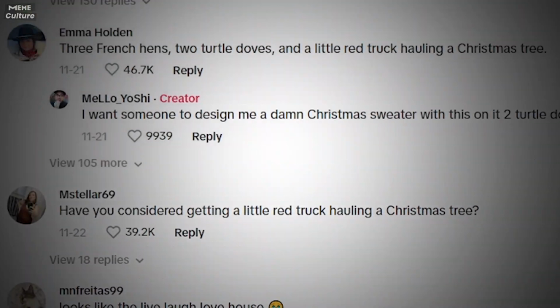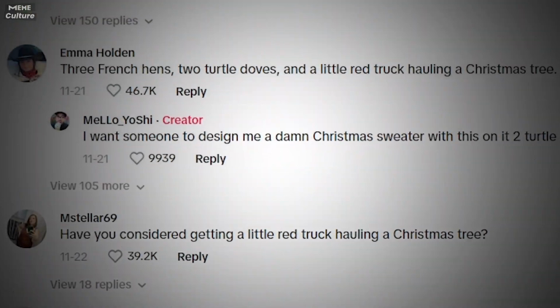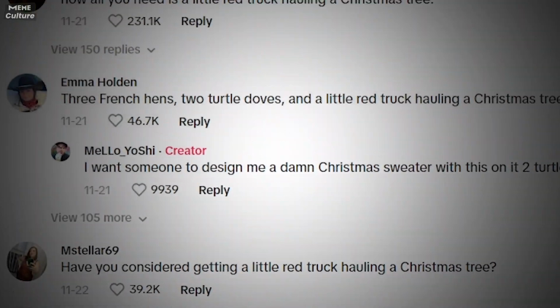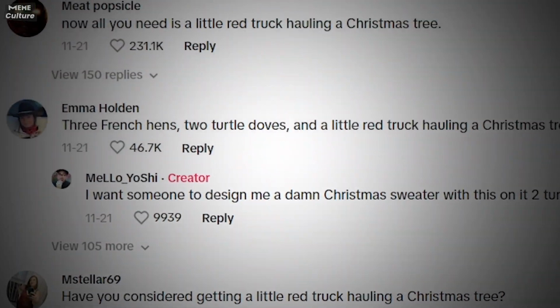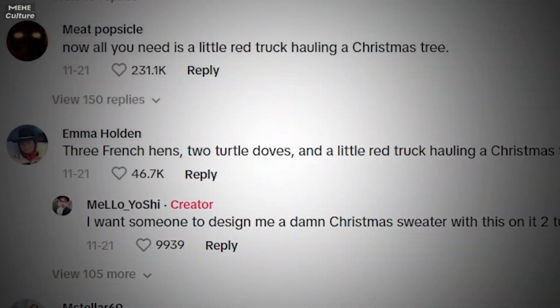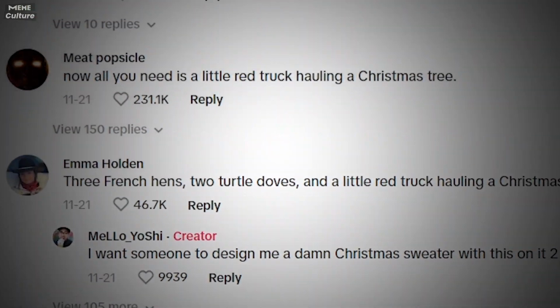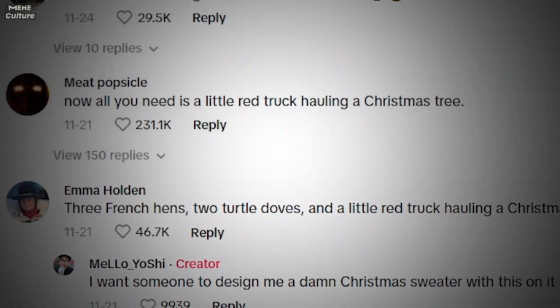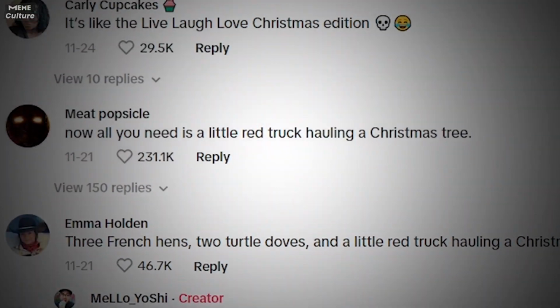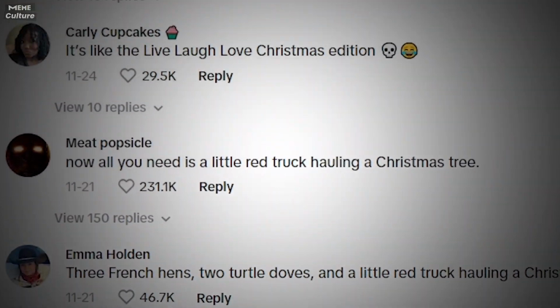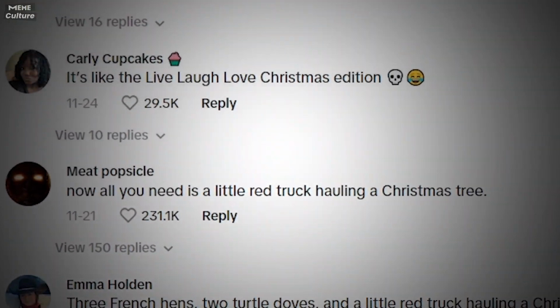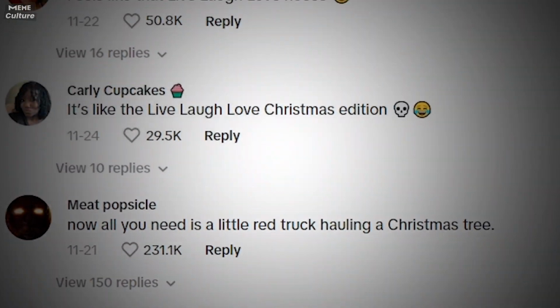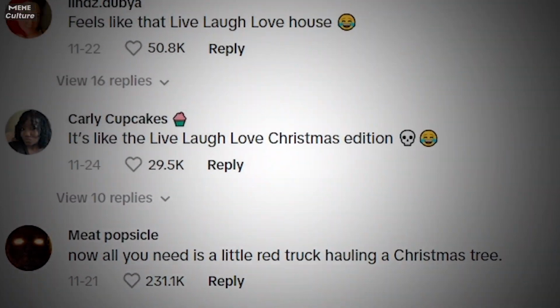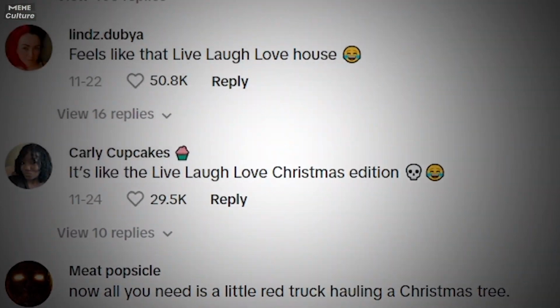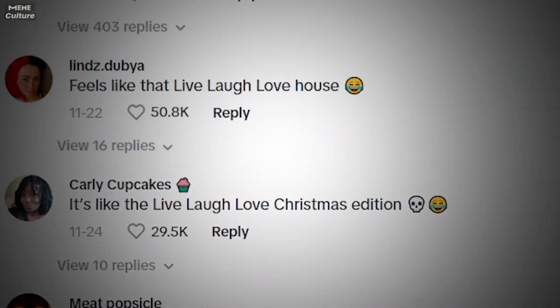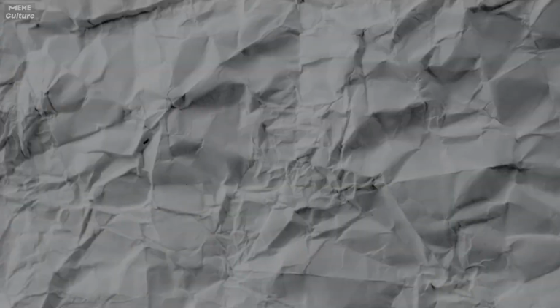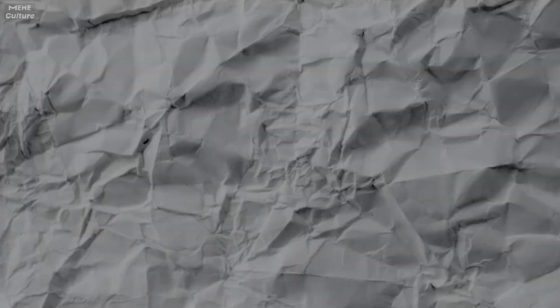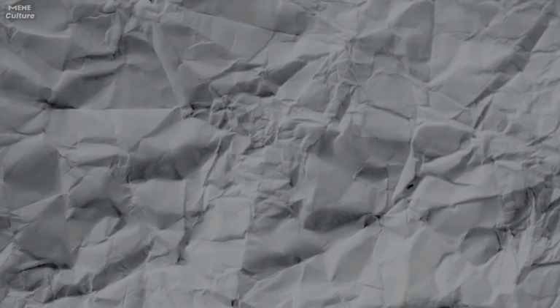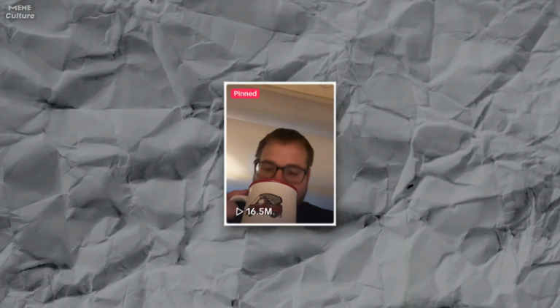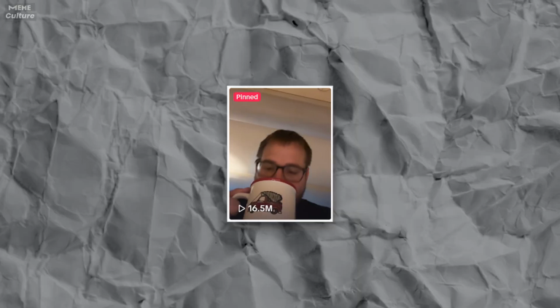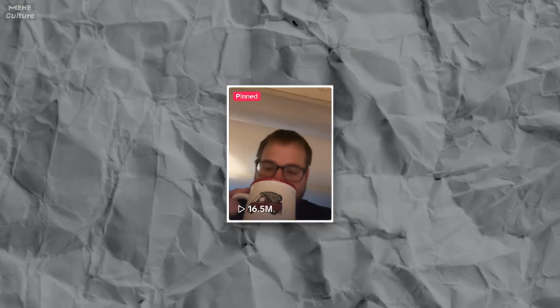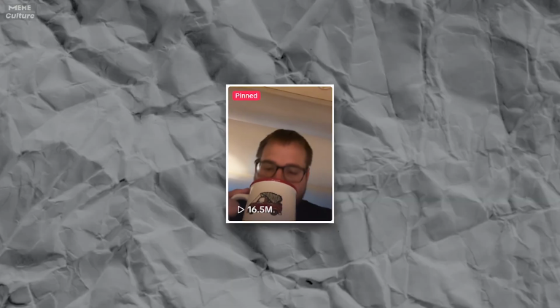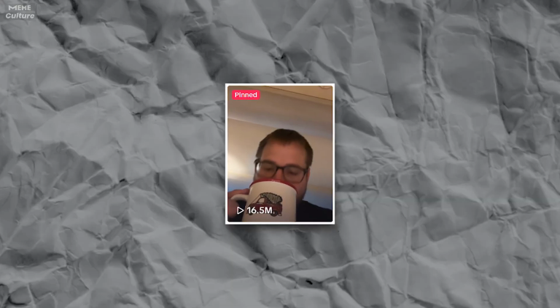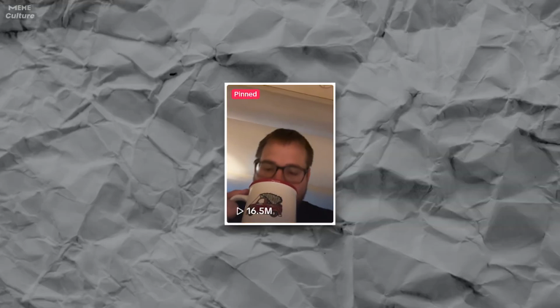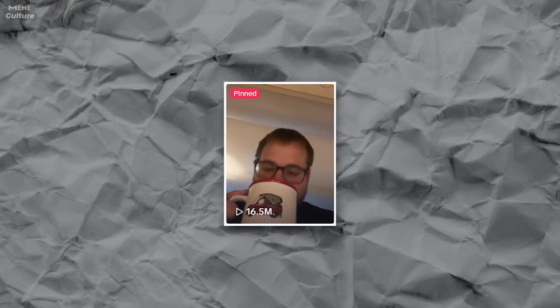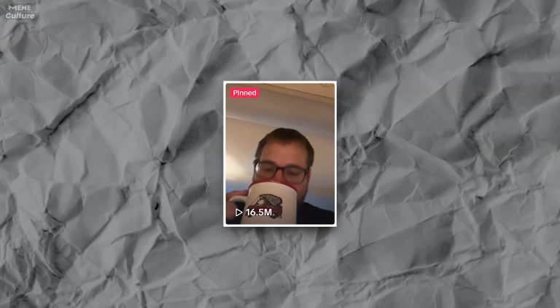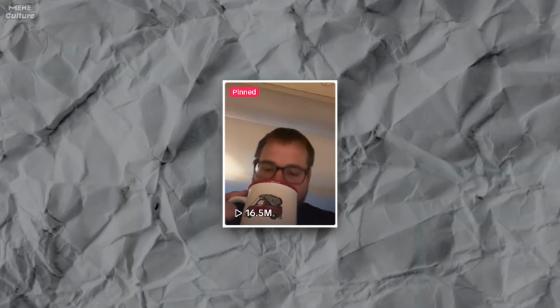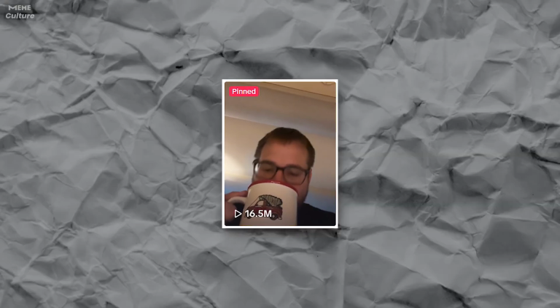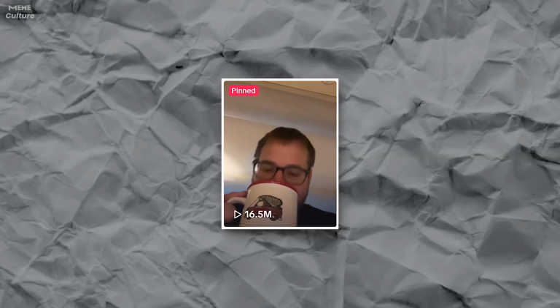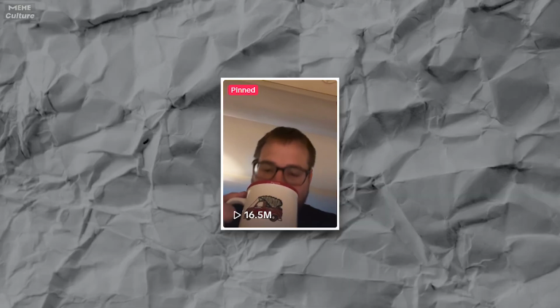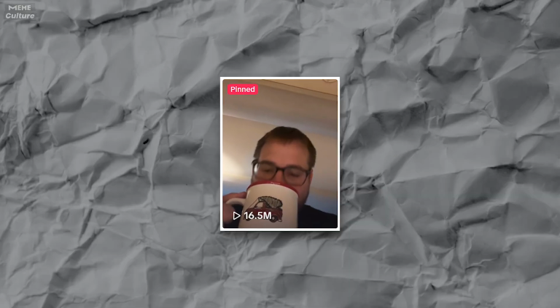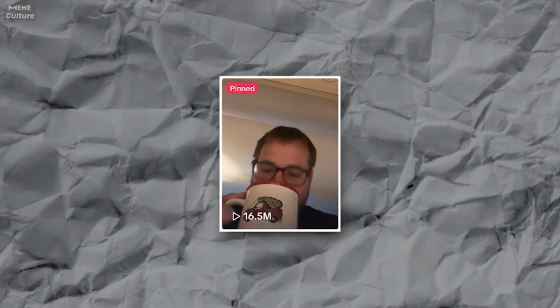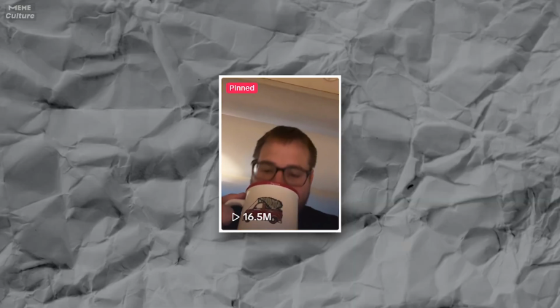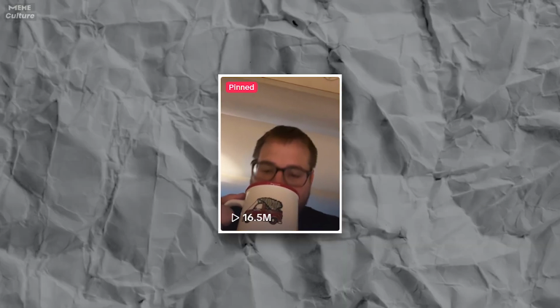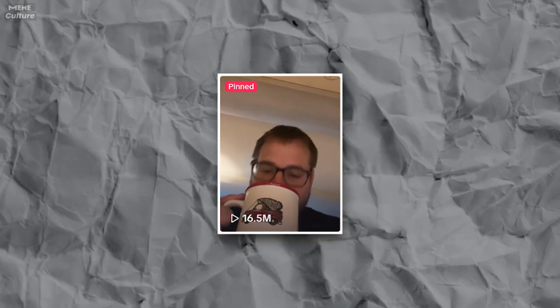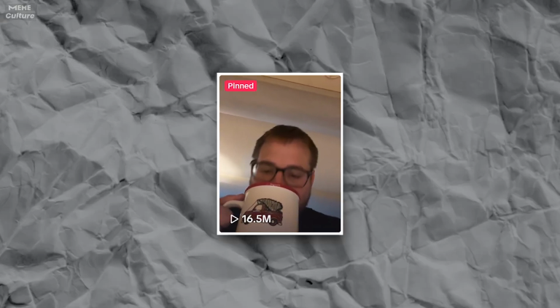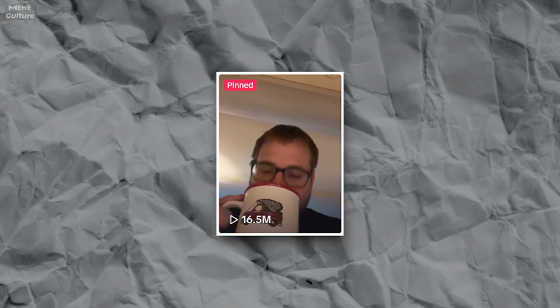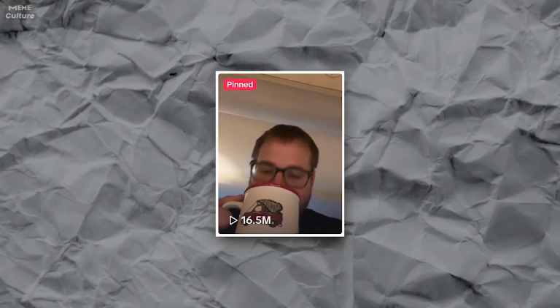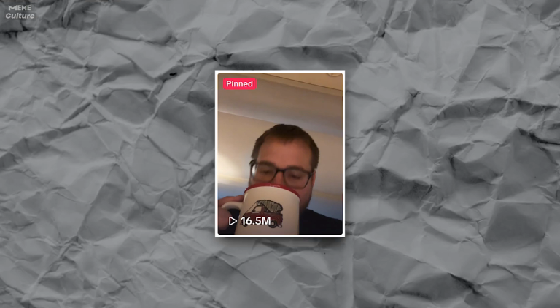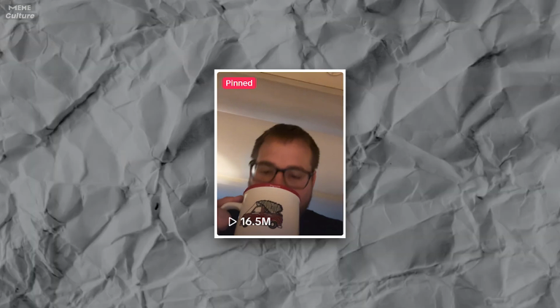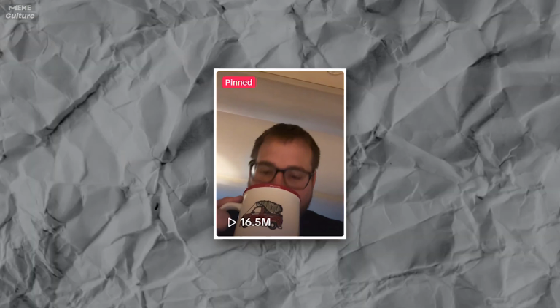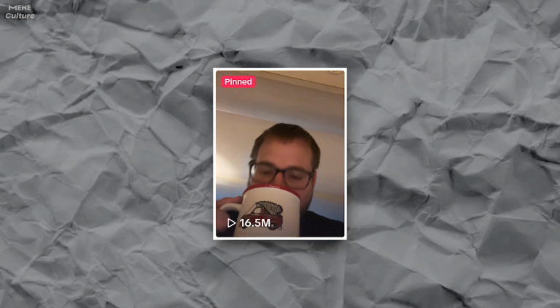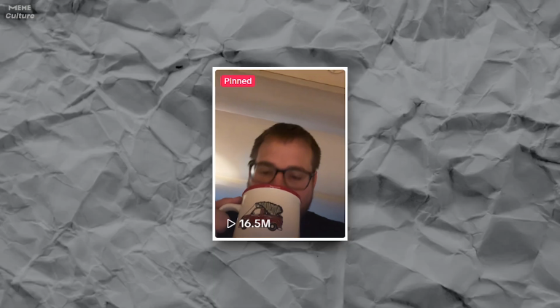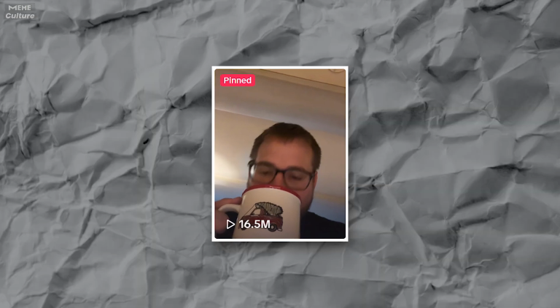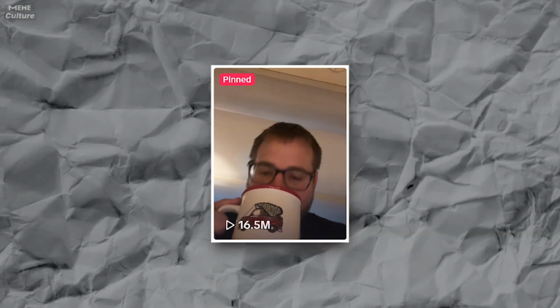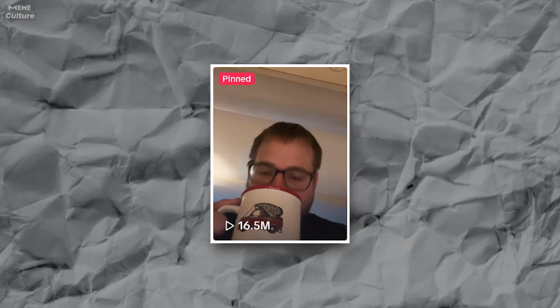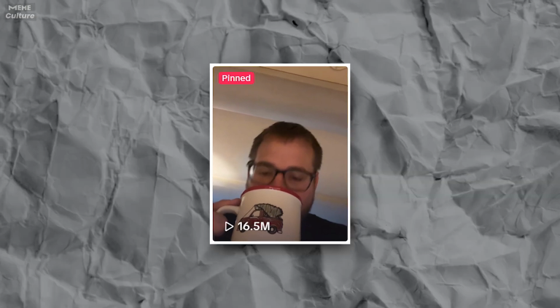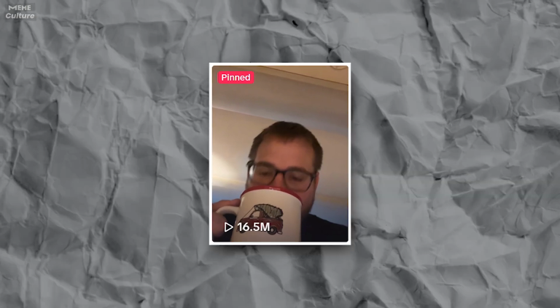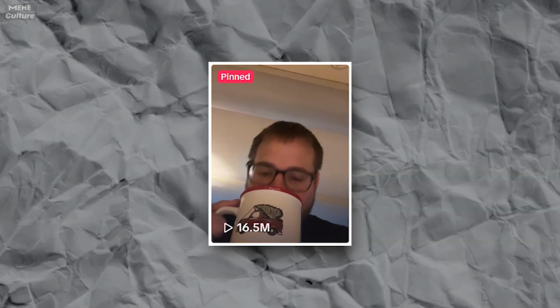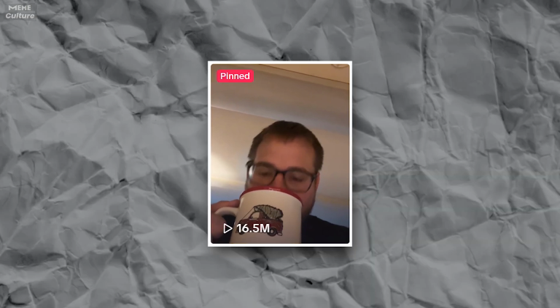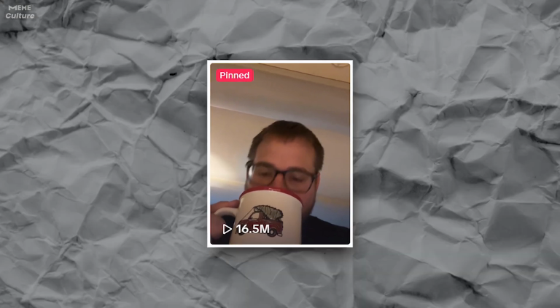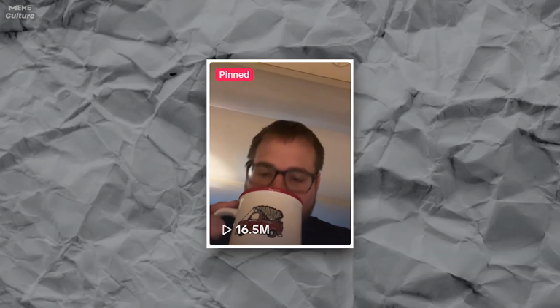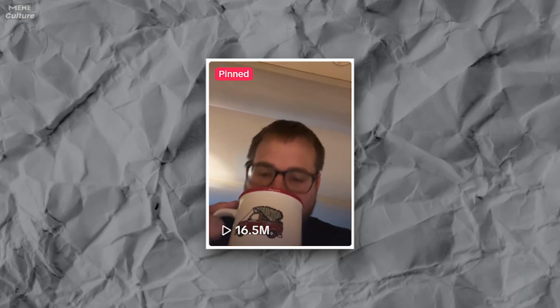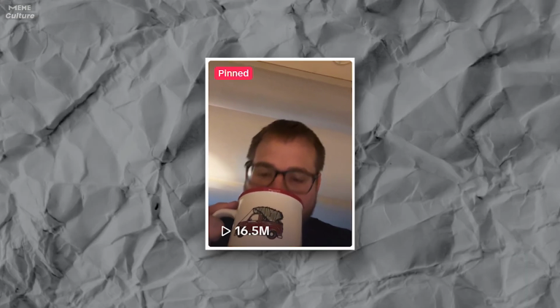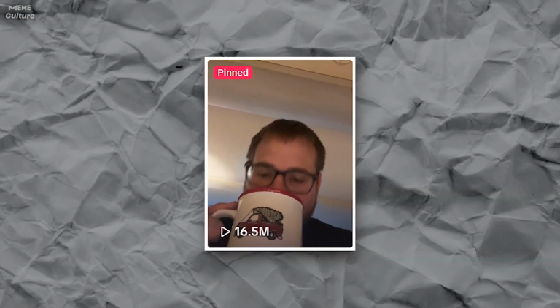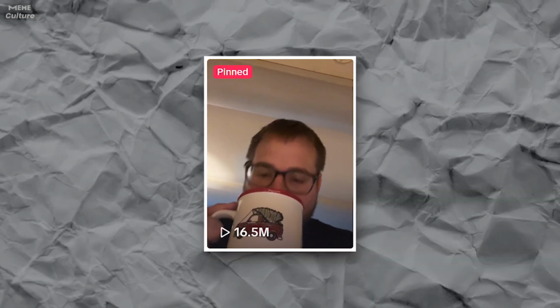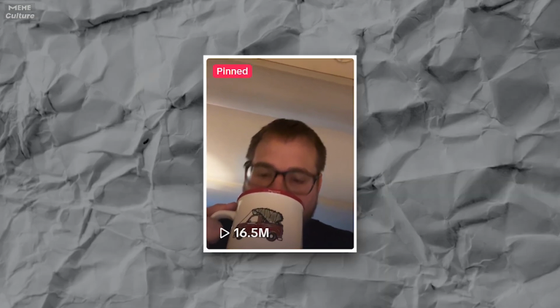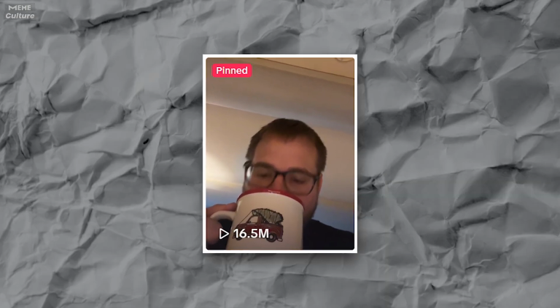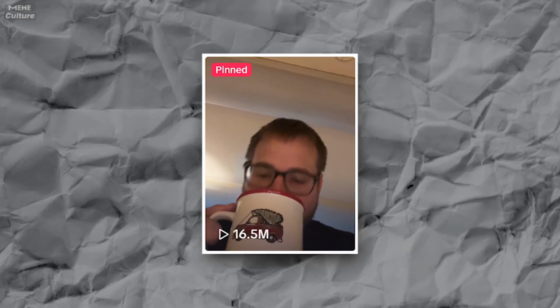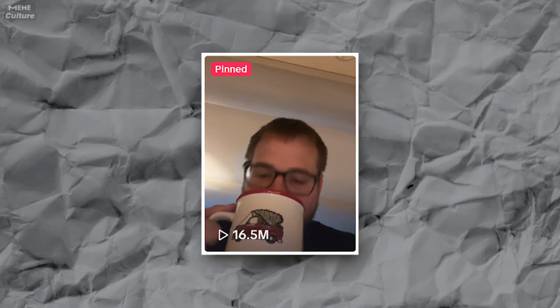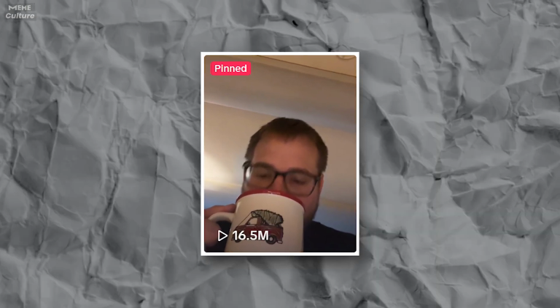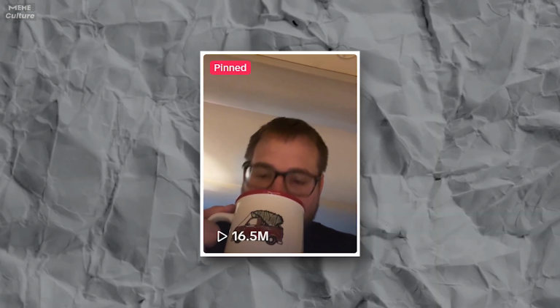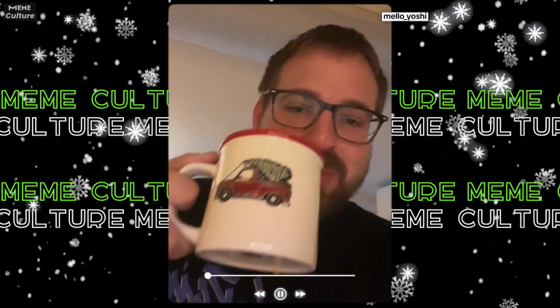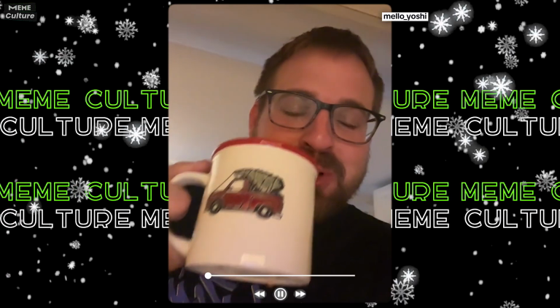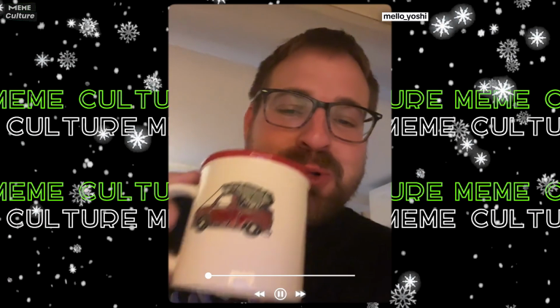The video has really blown up with over 16 million views and almost 3 million likes so far.